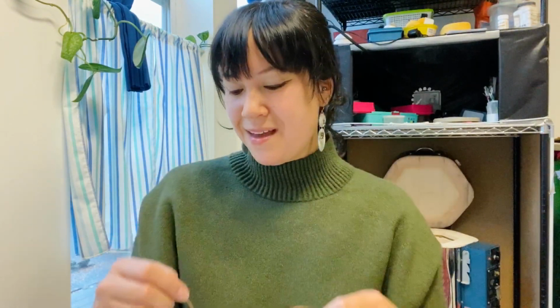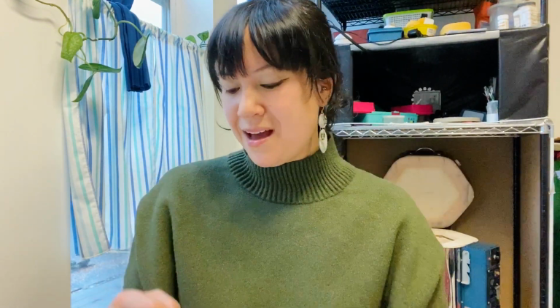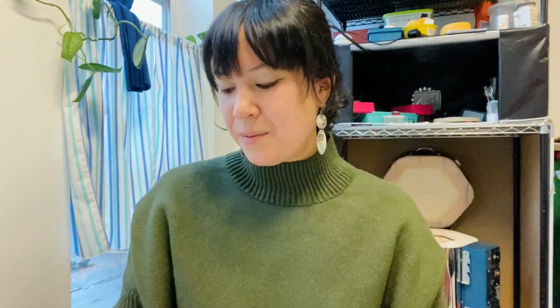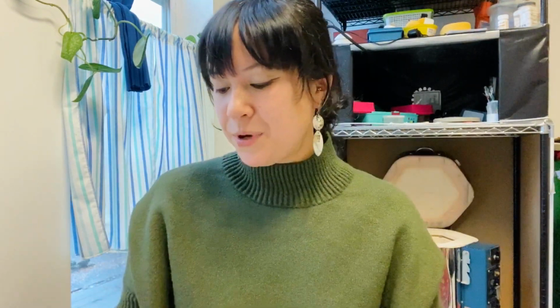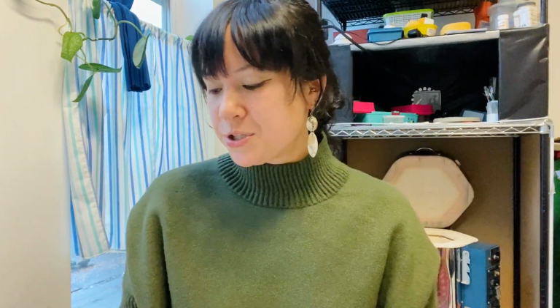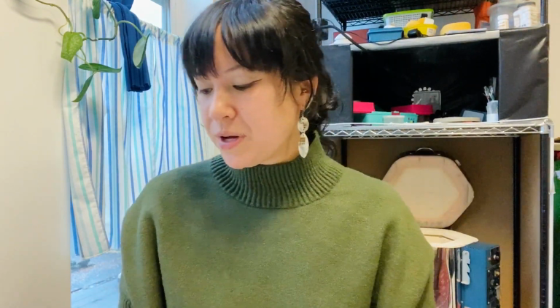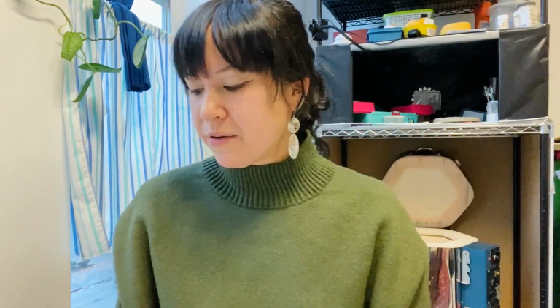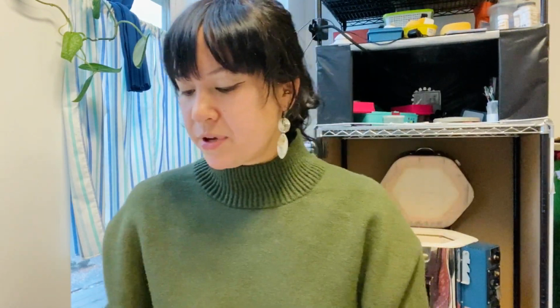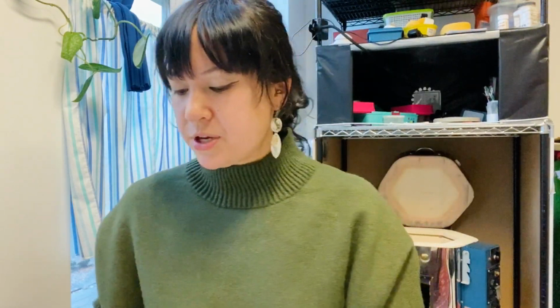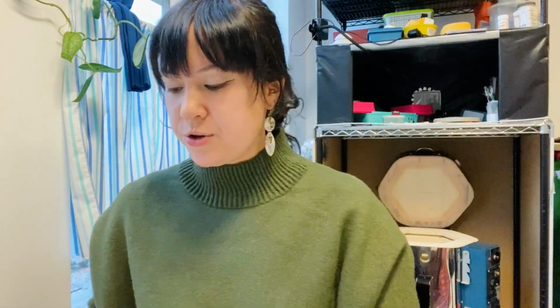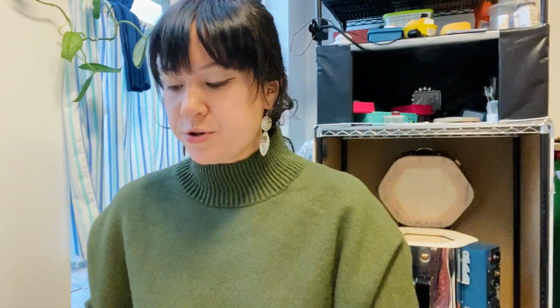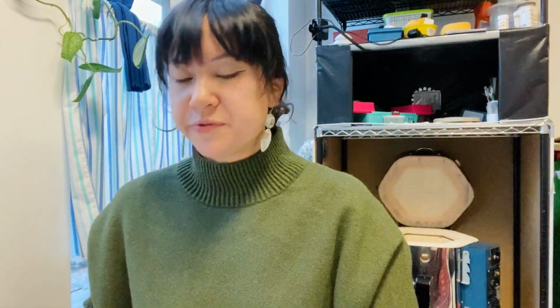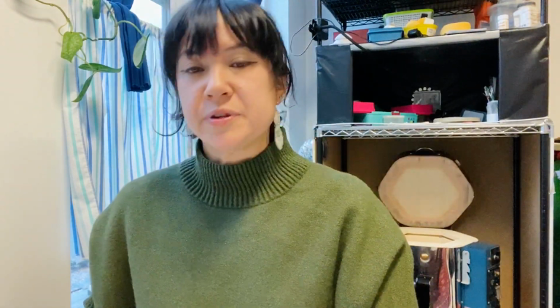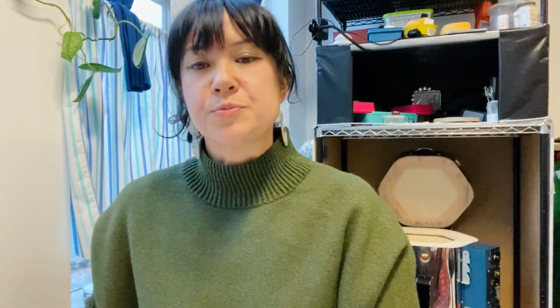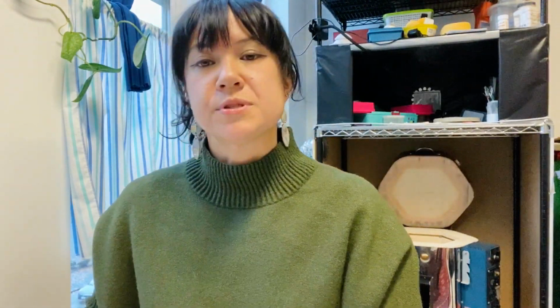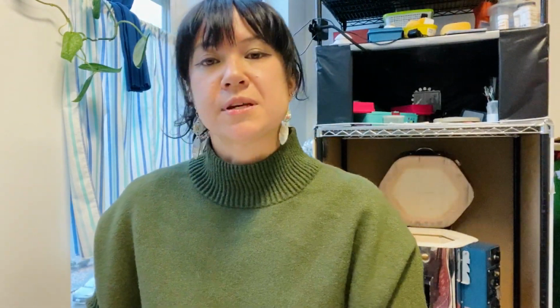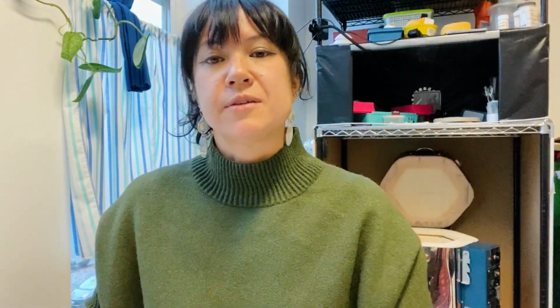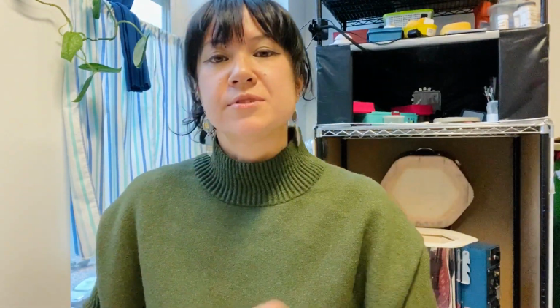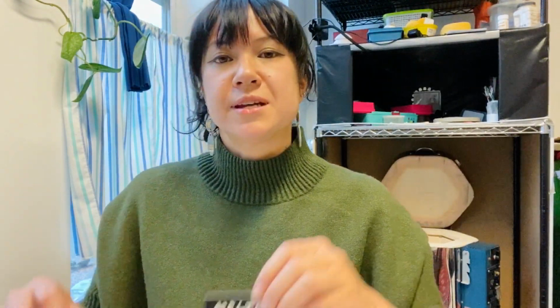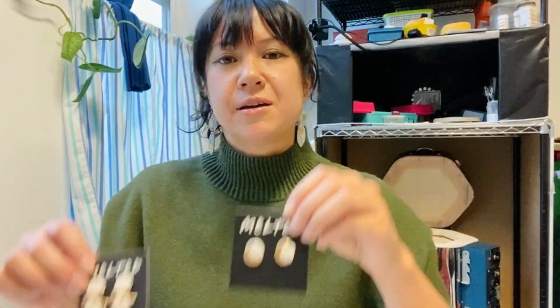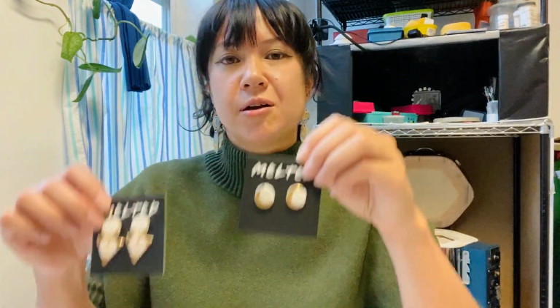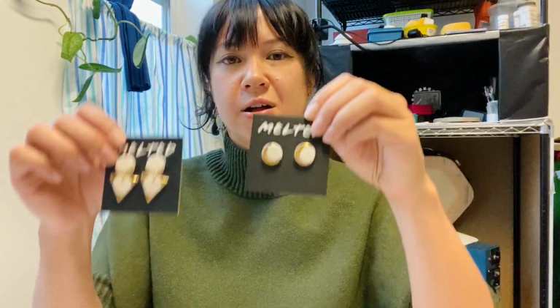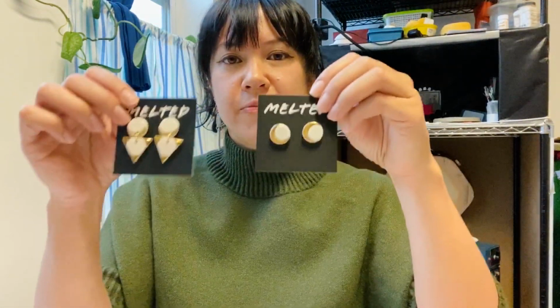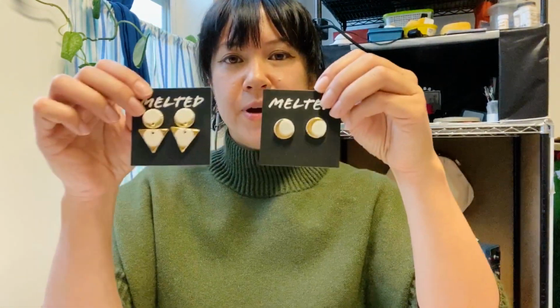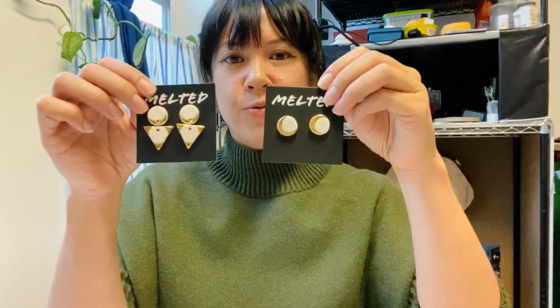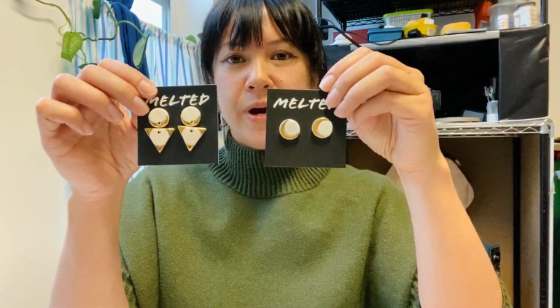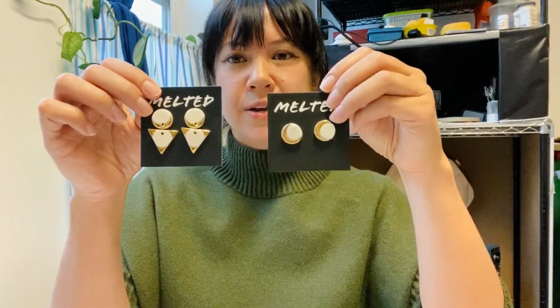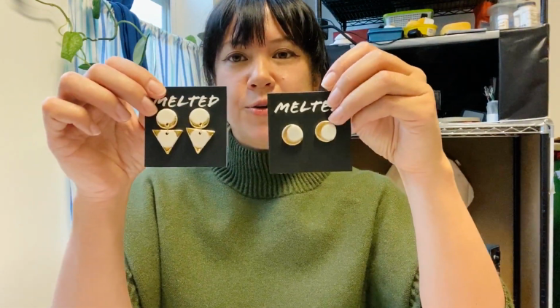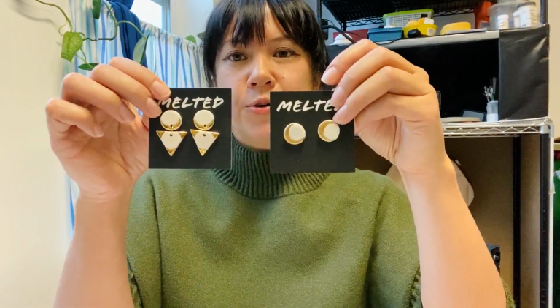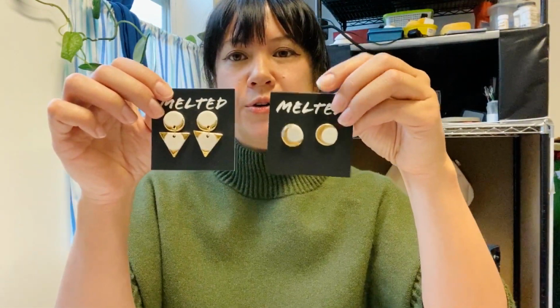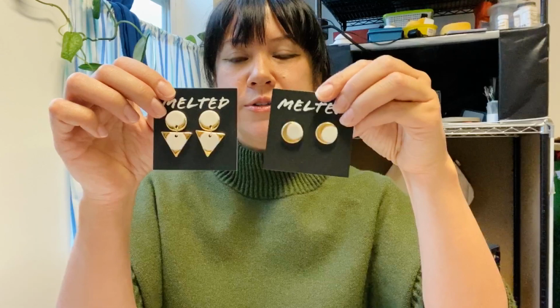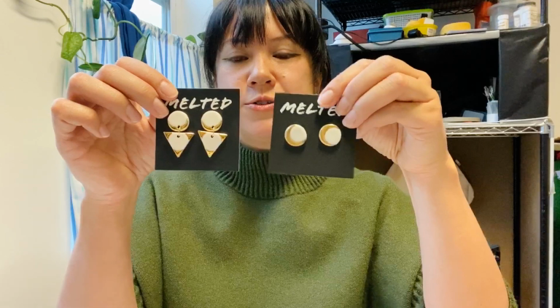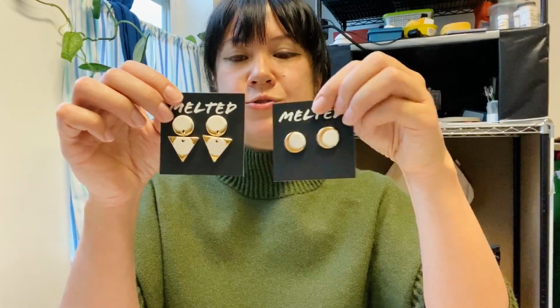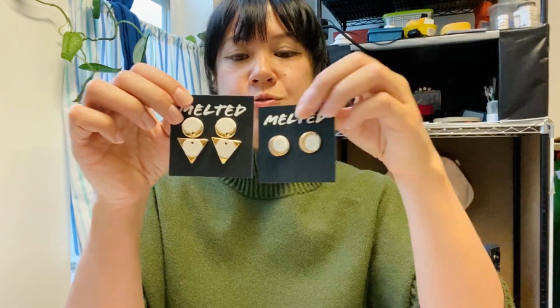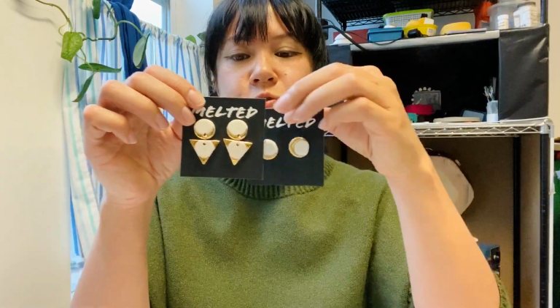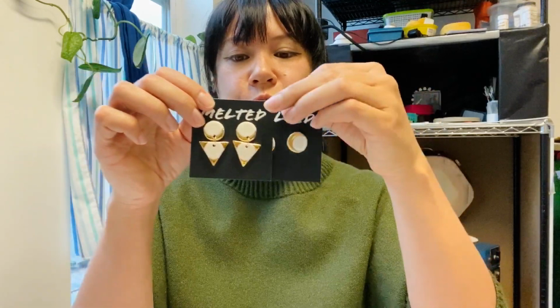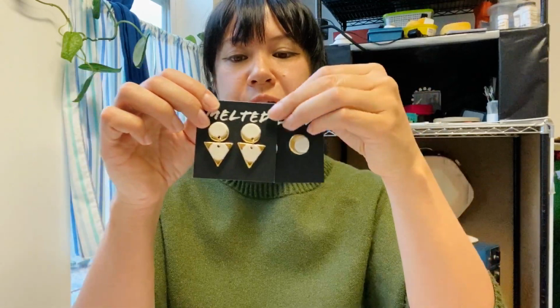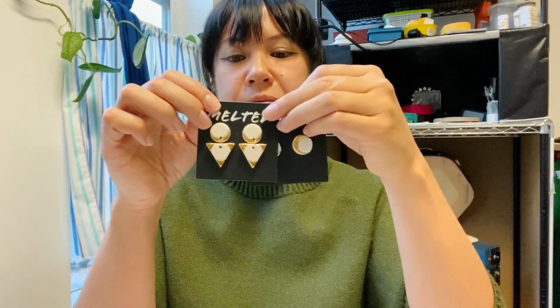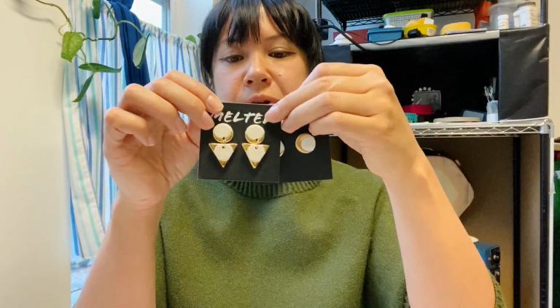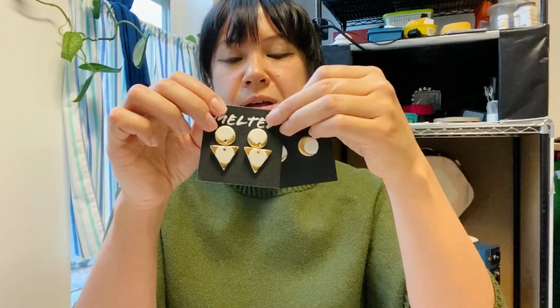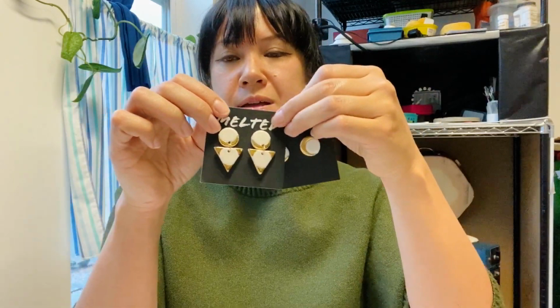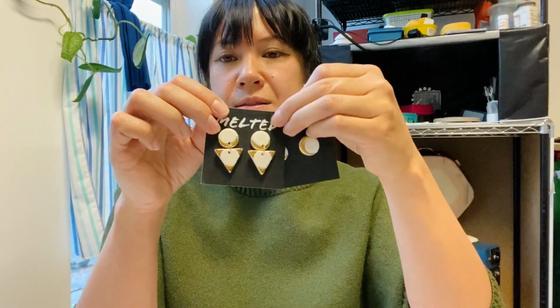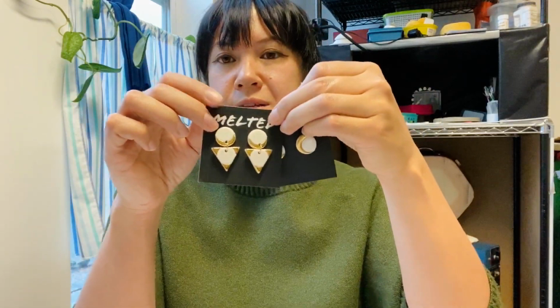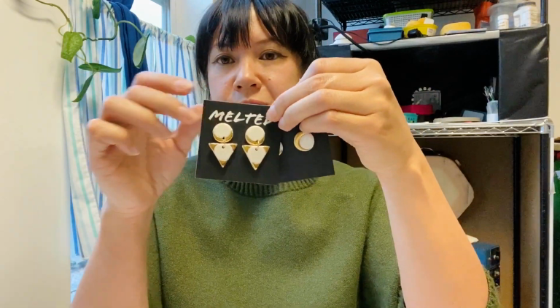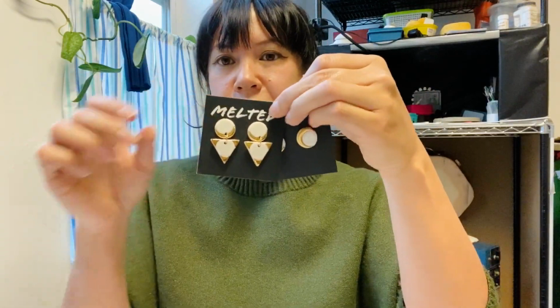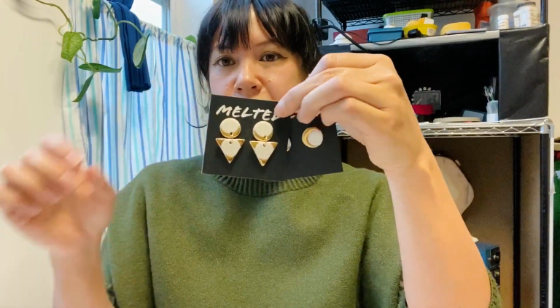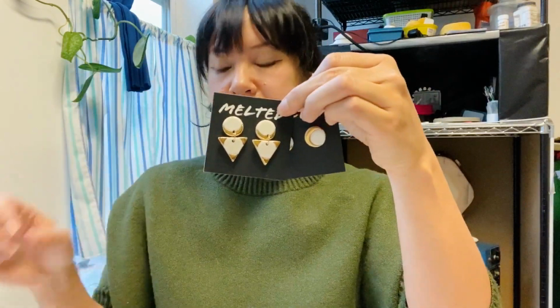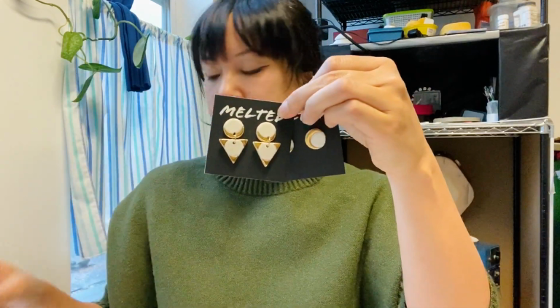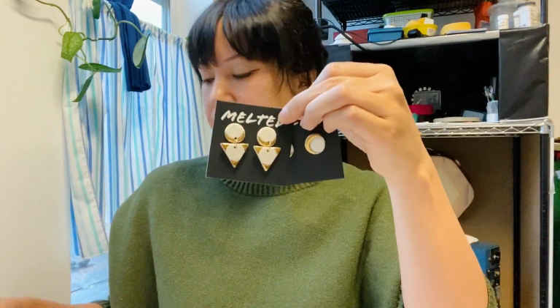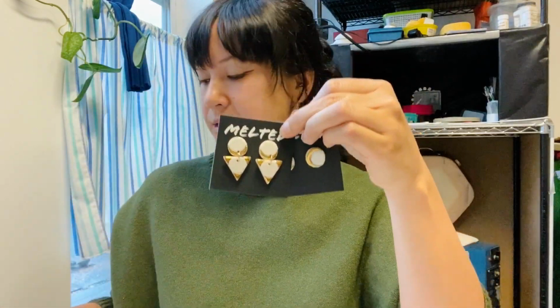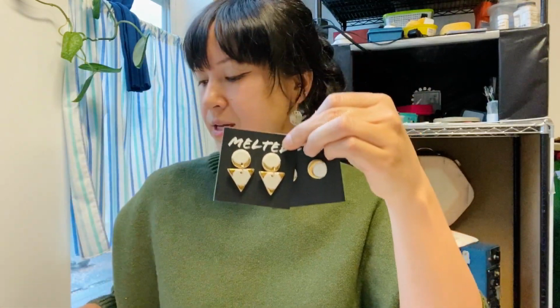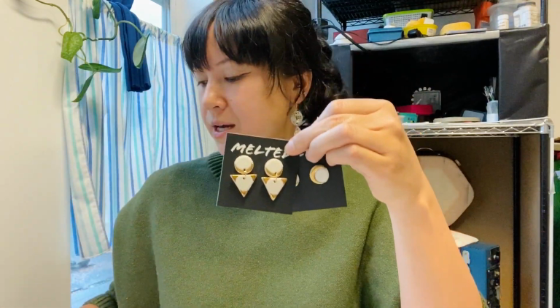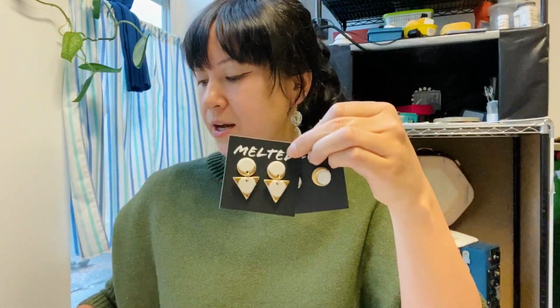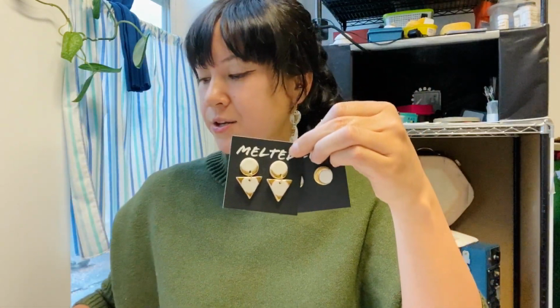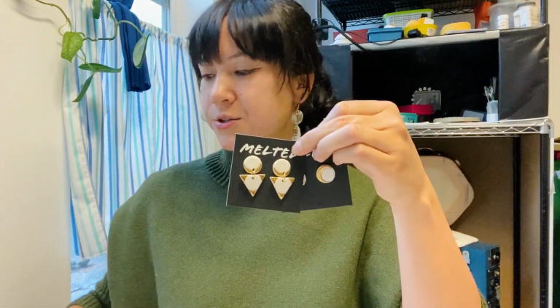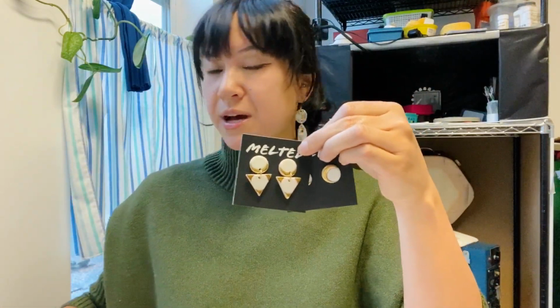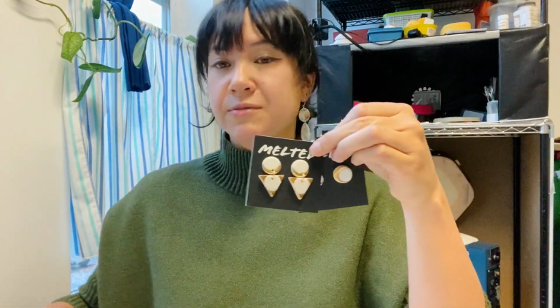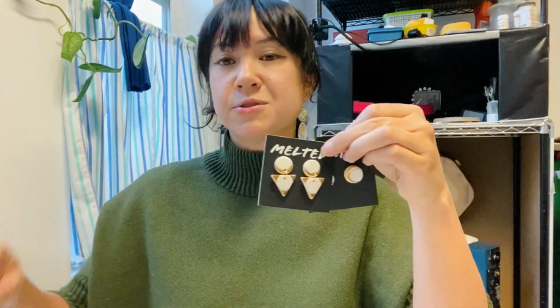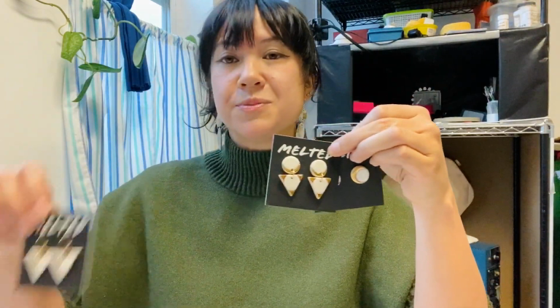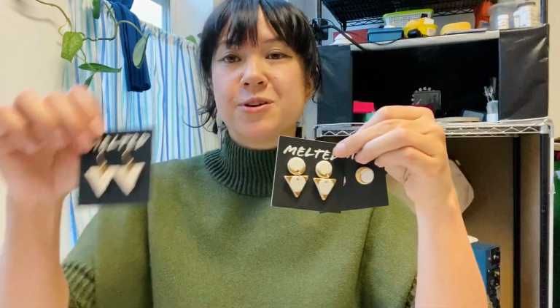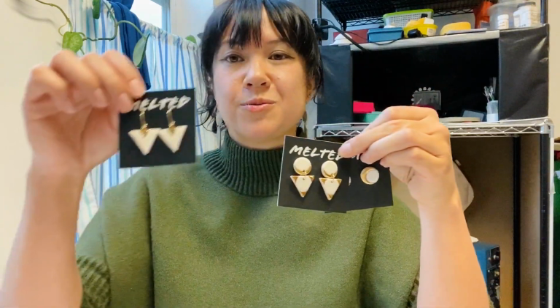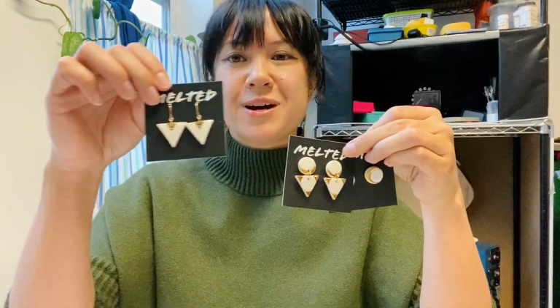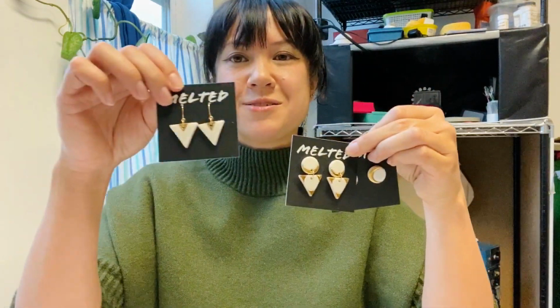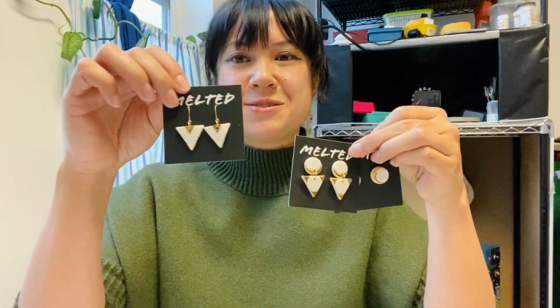I'm also having a huge 50% off sale on all of my white gold jewelry. These here are studs and I also have some ear wires.